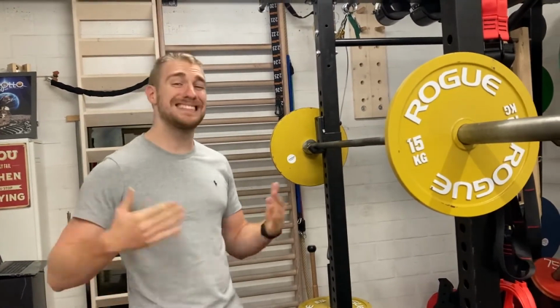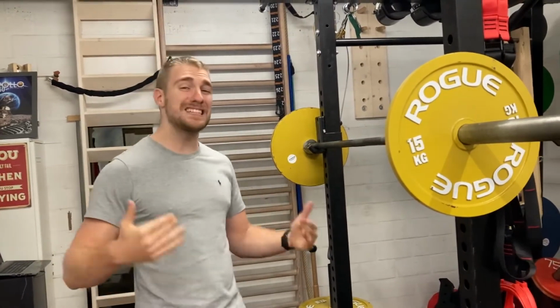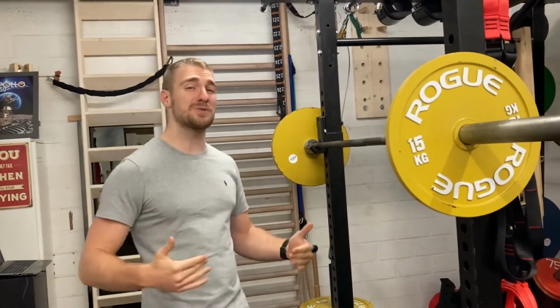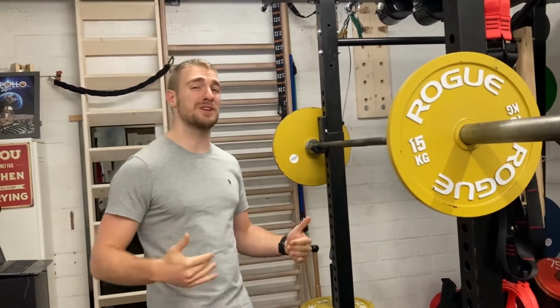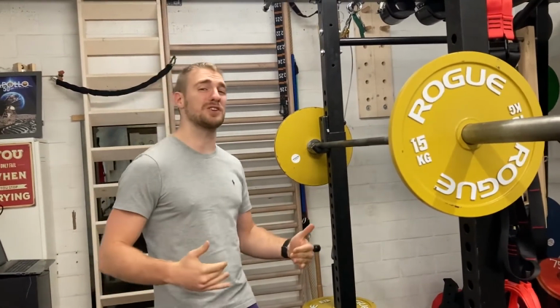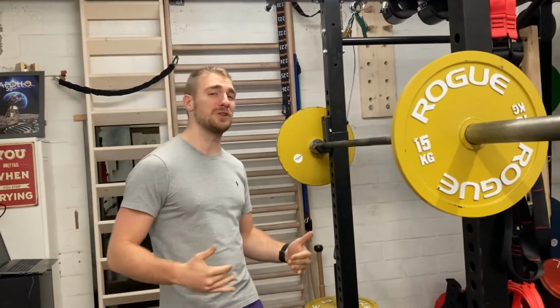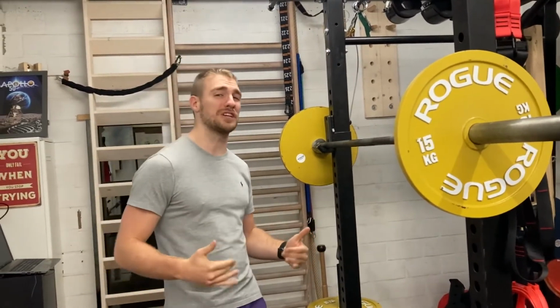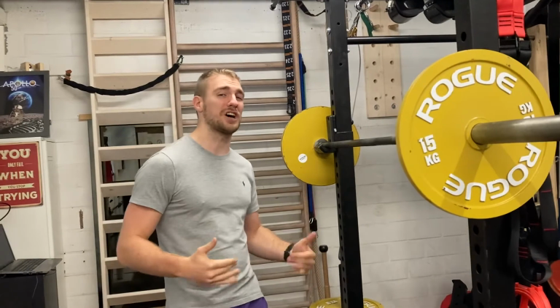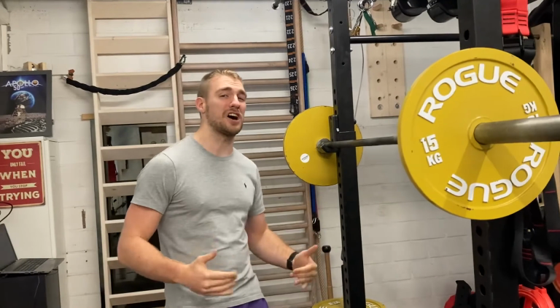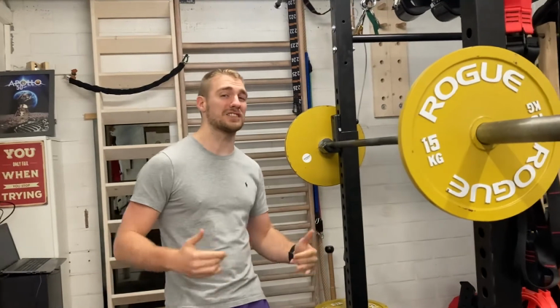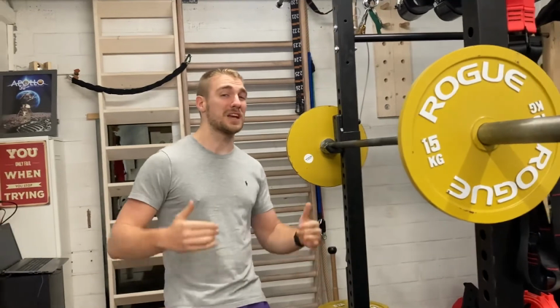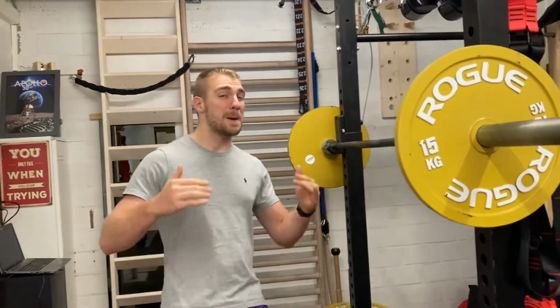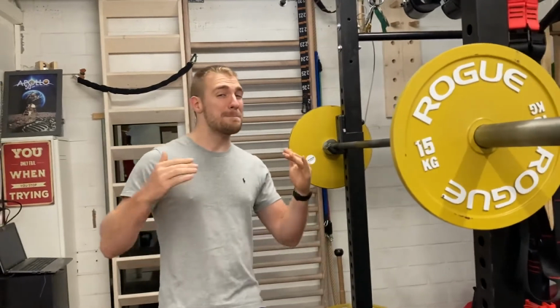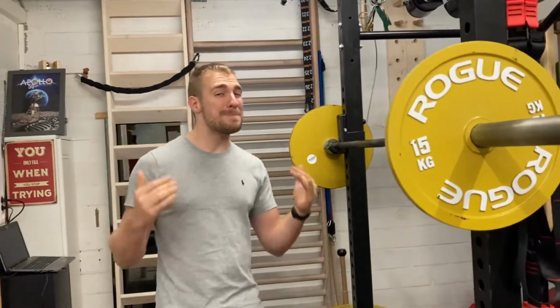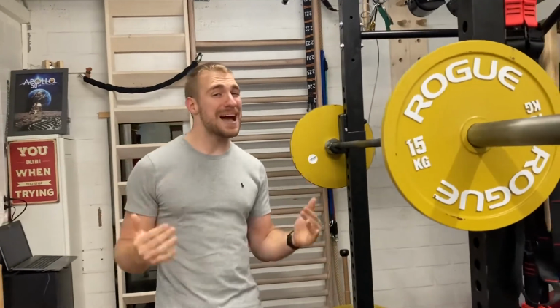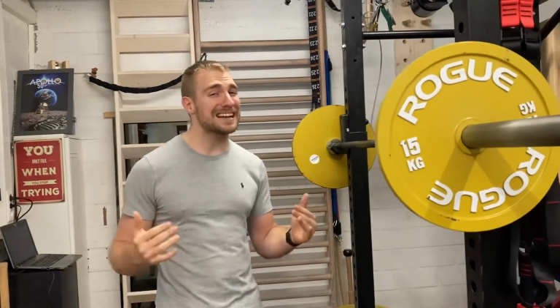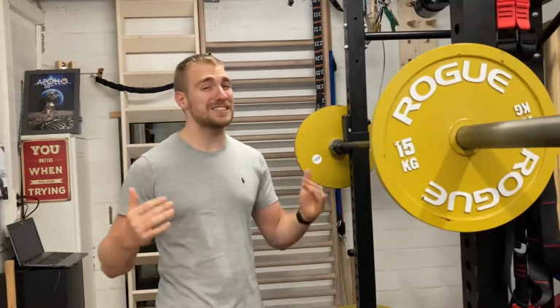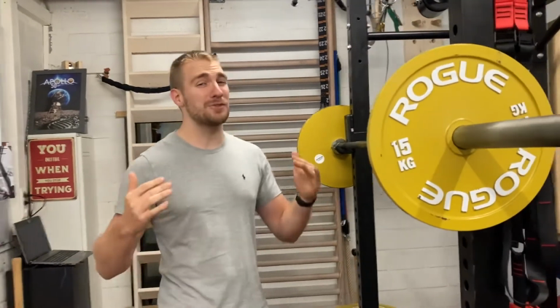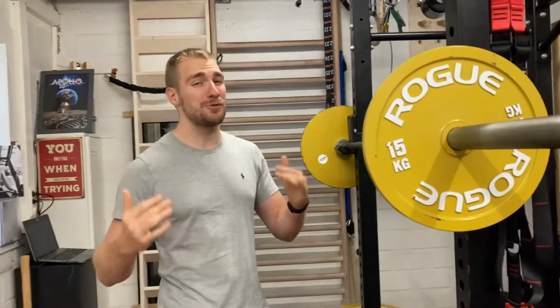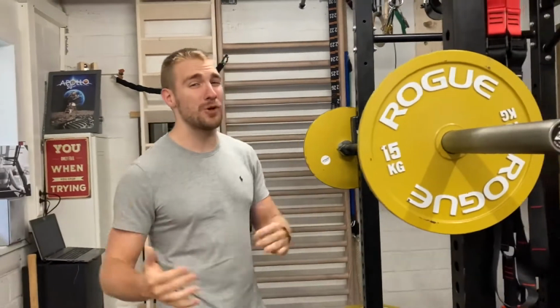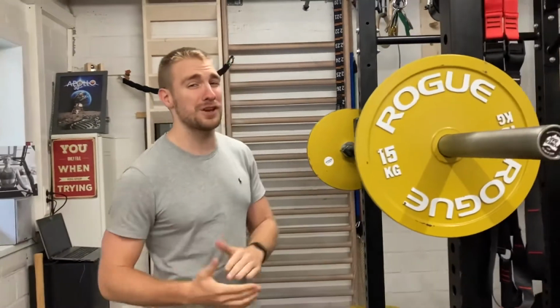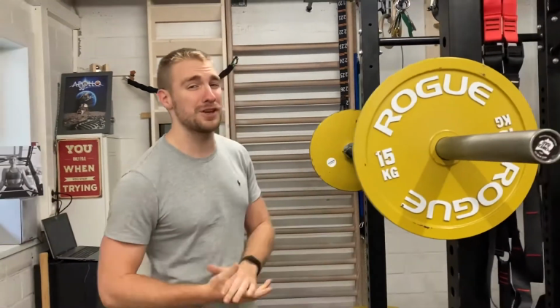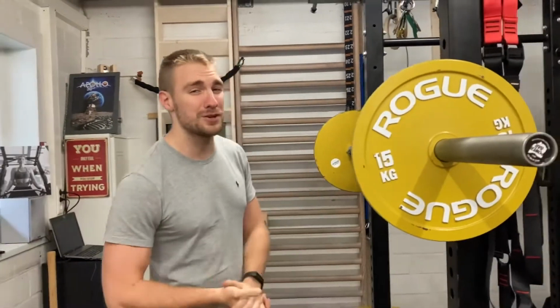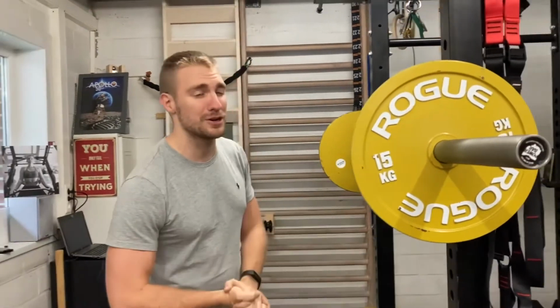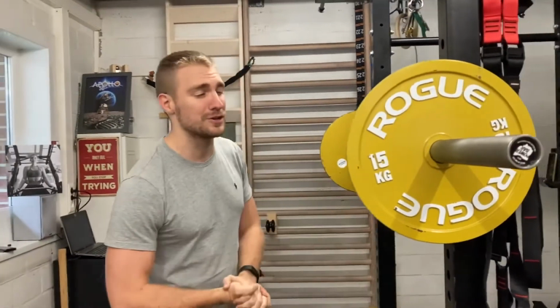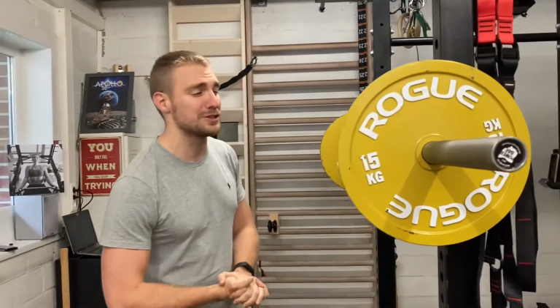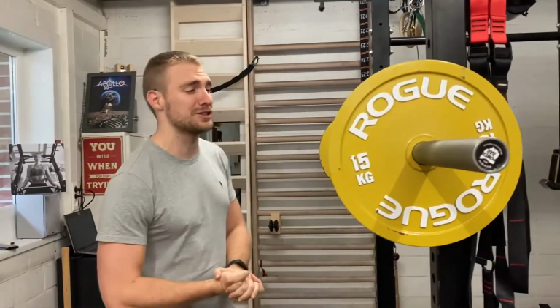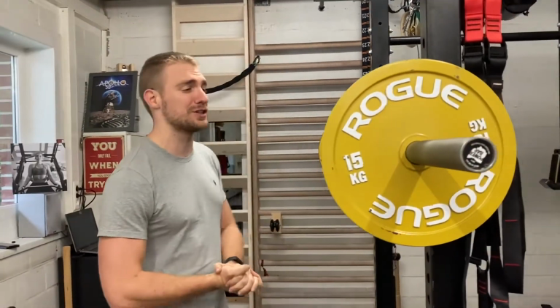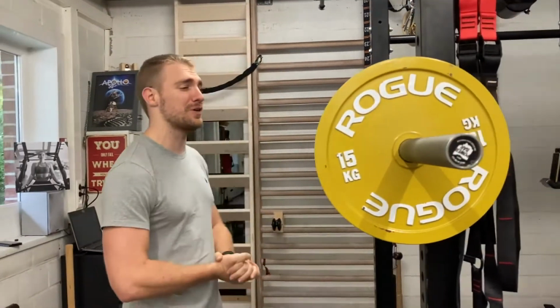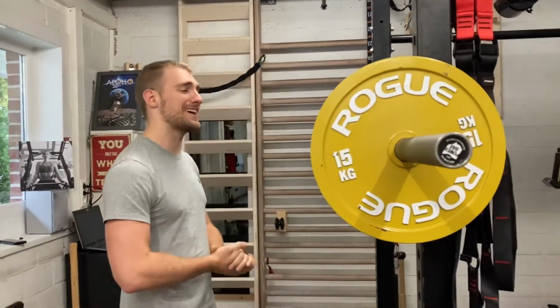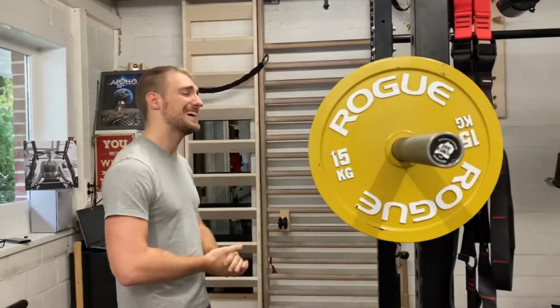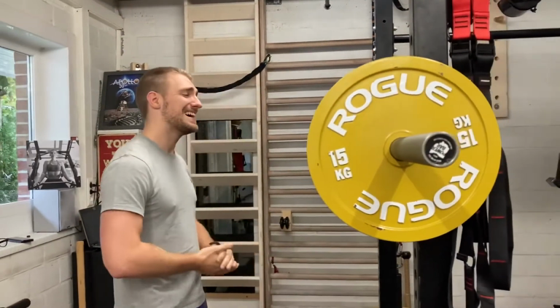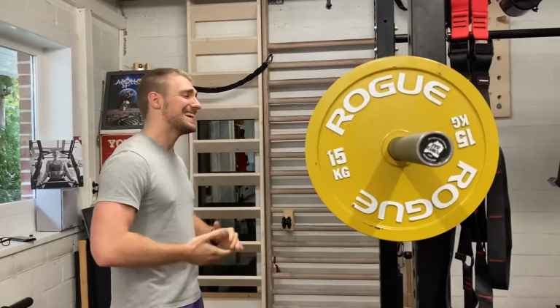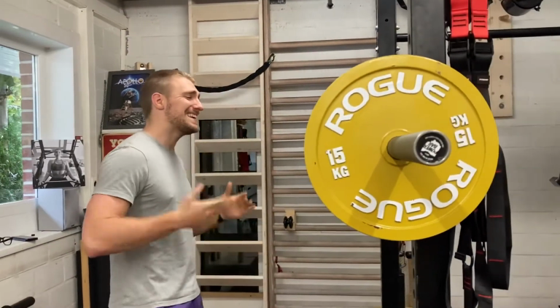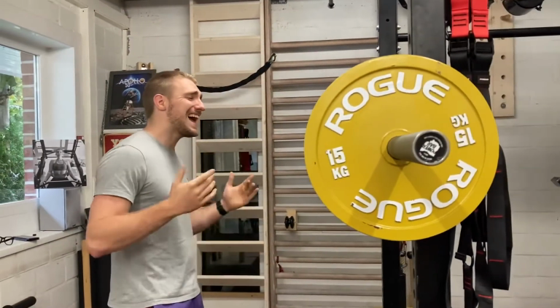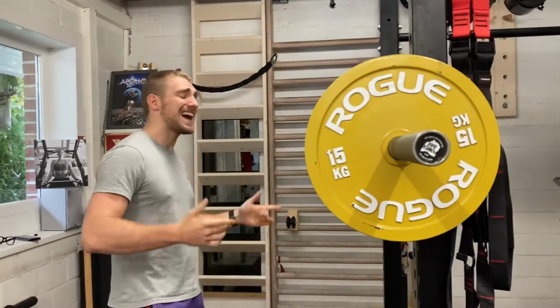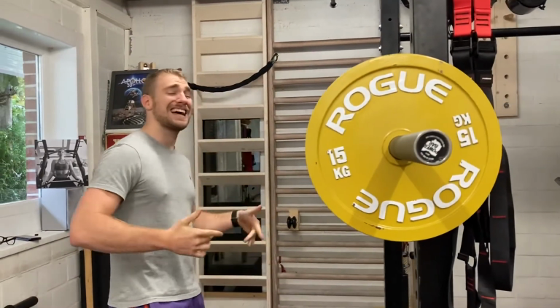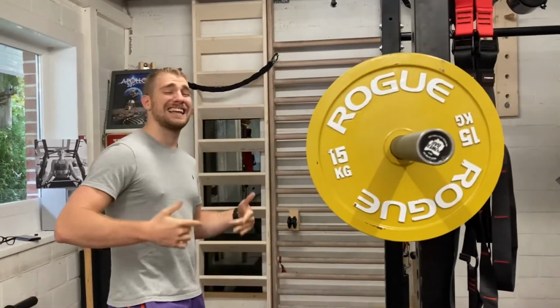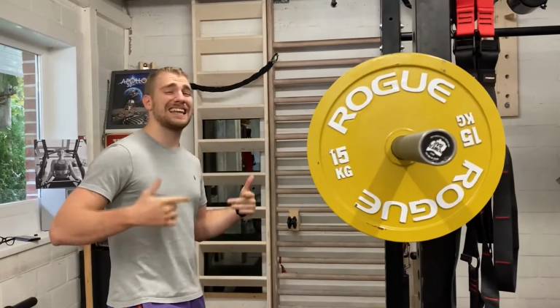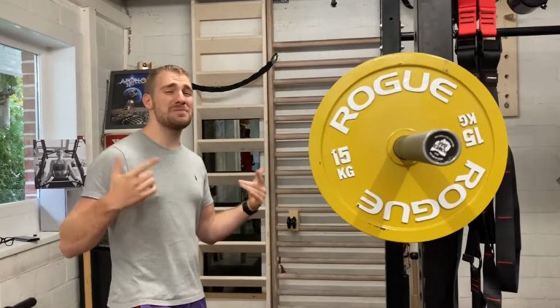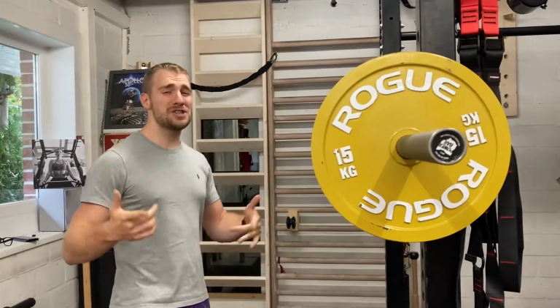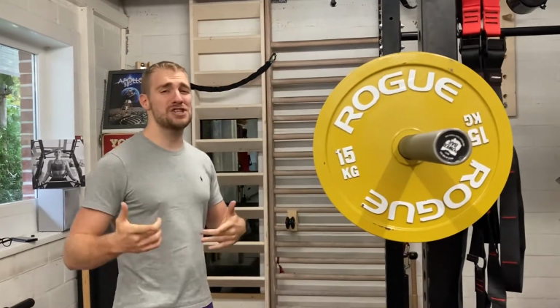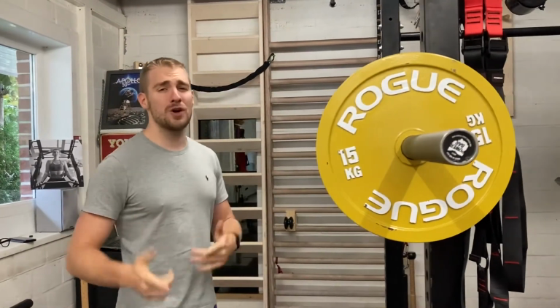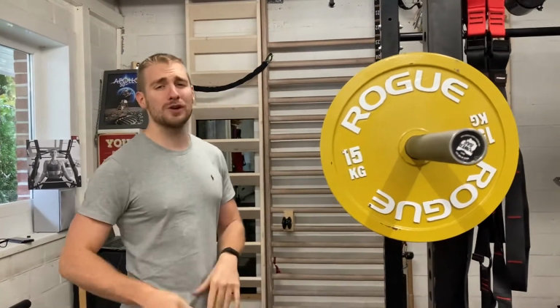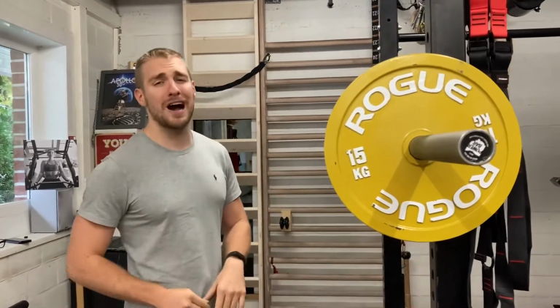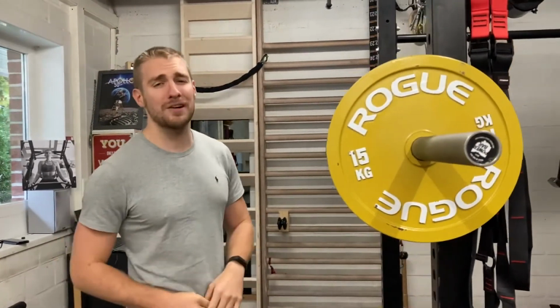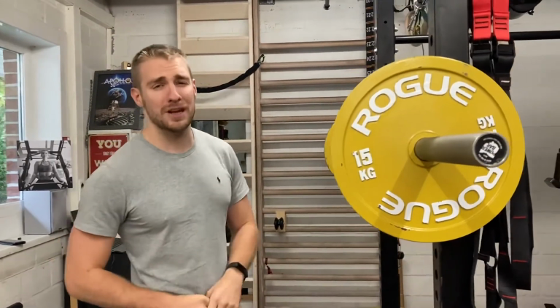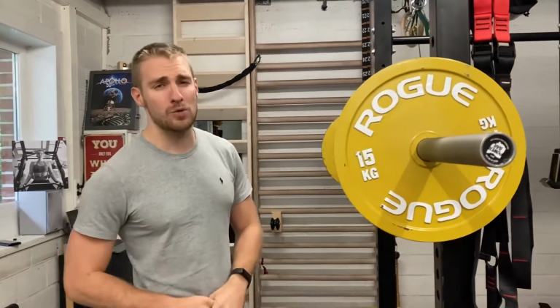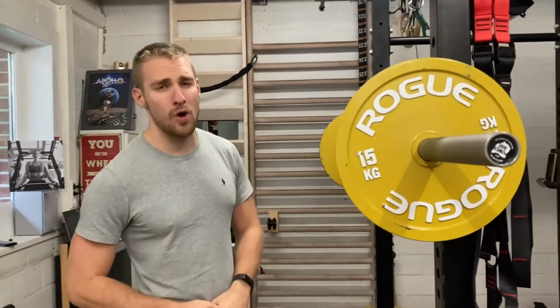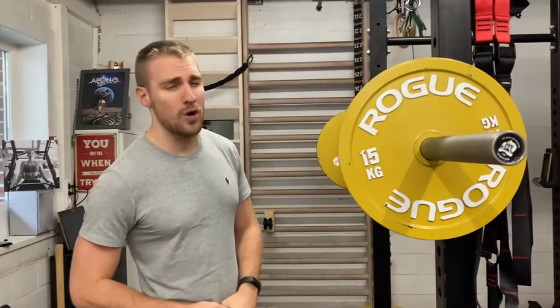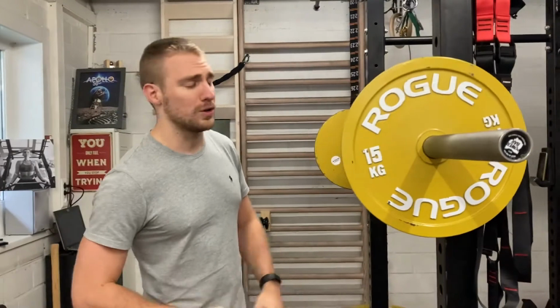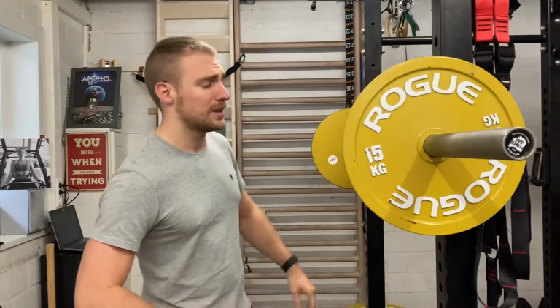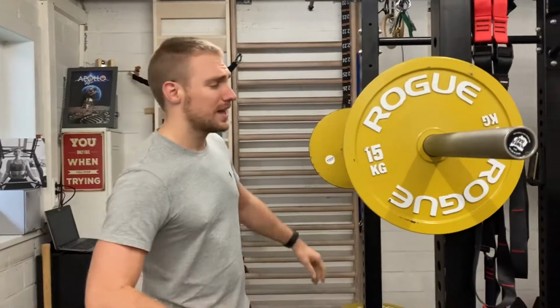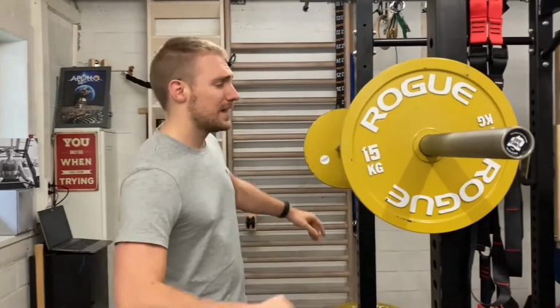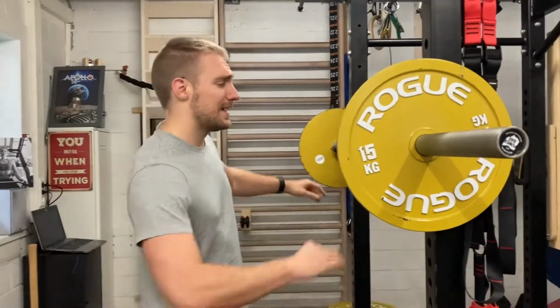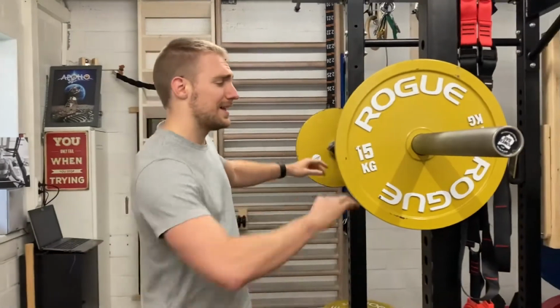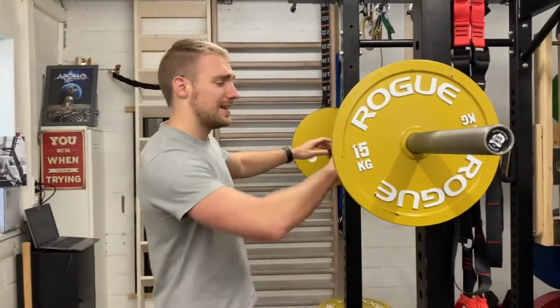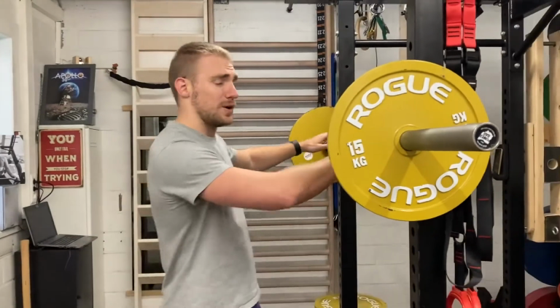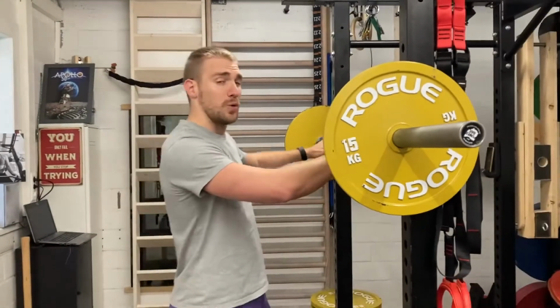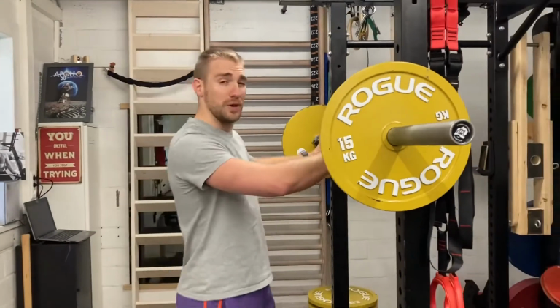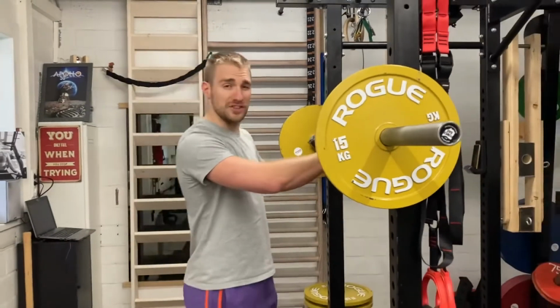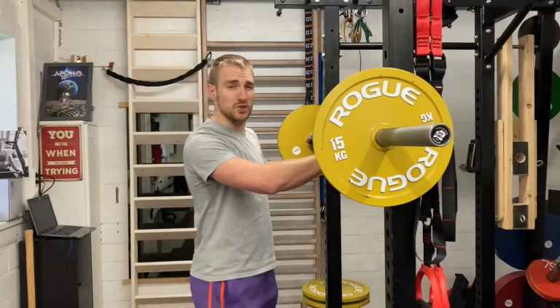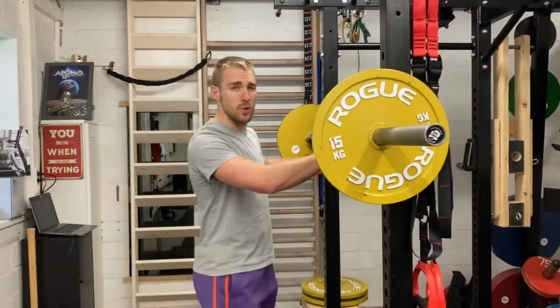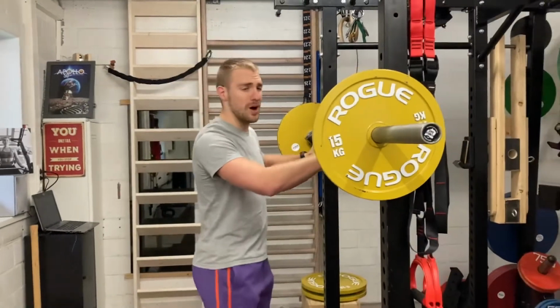These ones only cost max 40 euros. So let me show you how they roll with a squat.